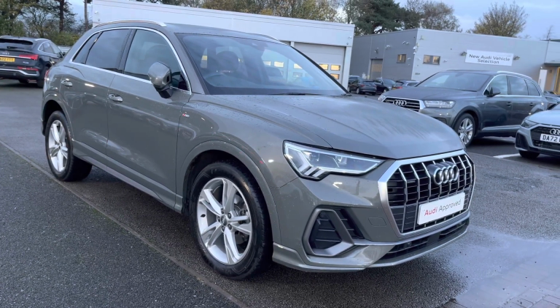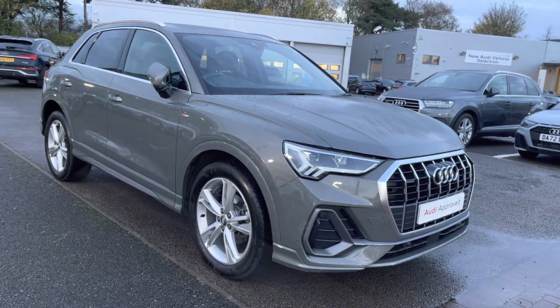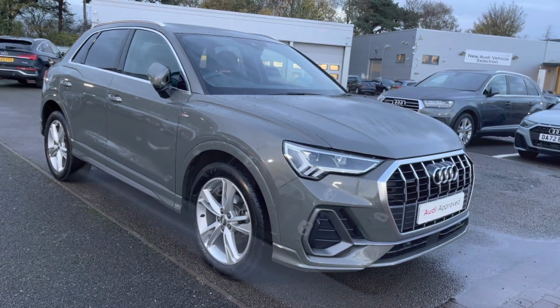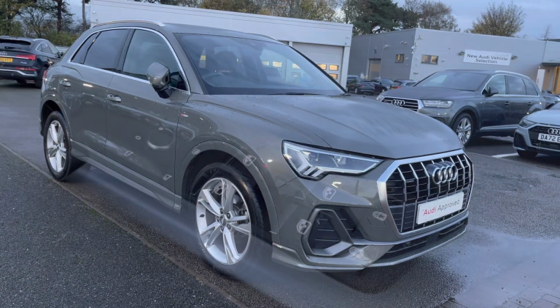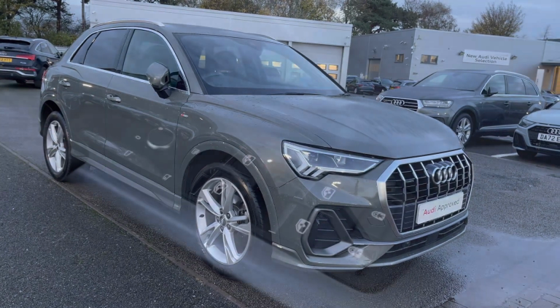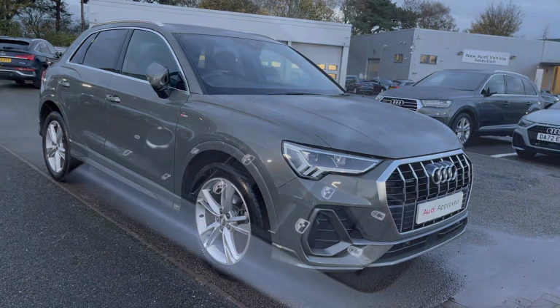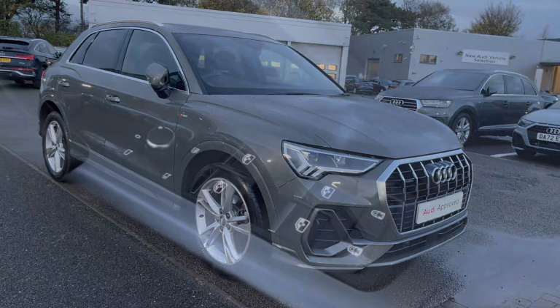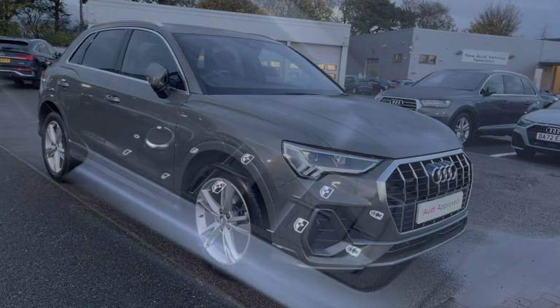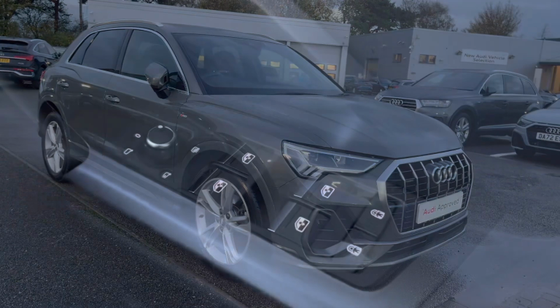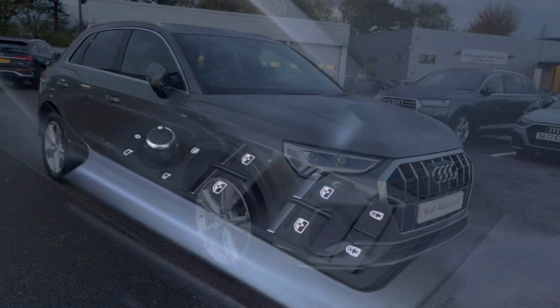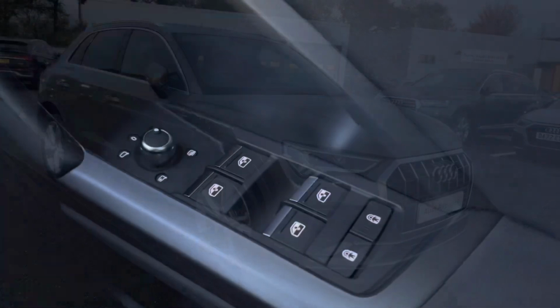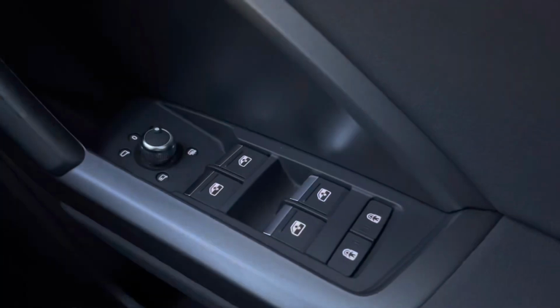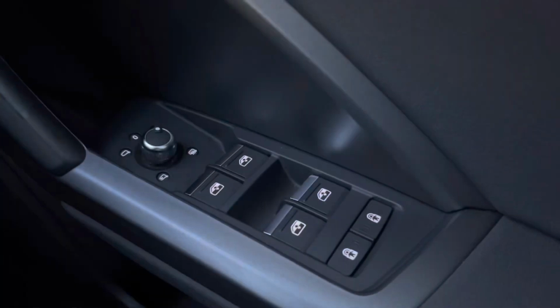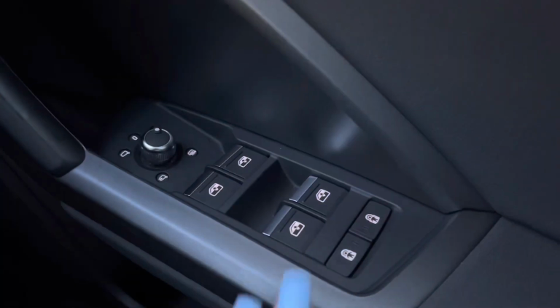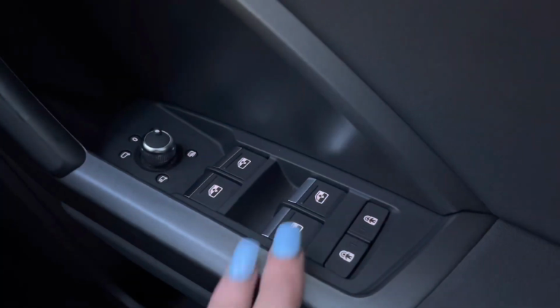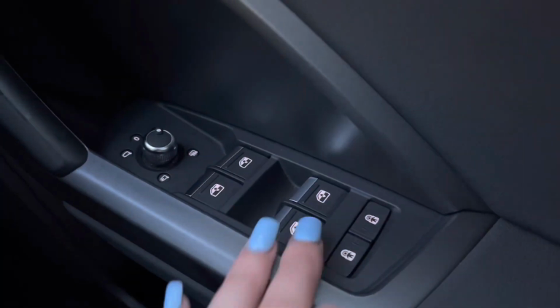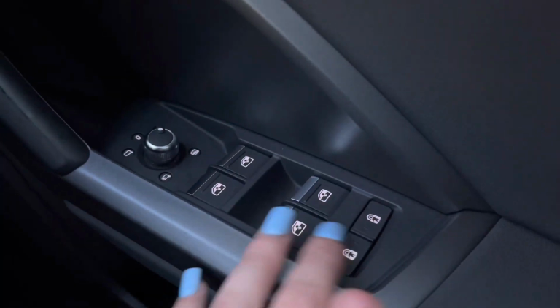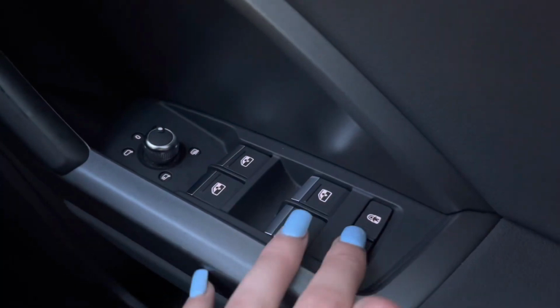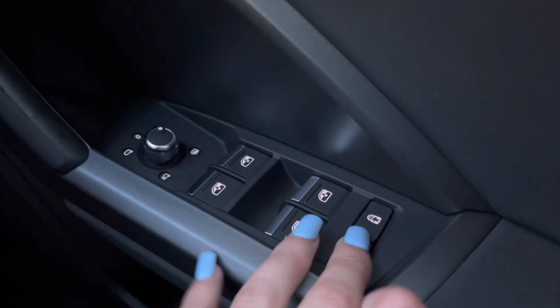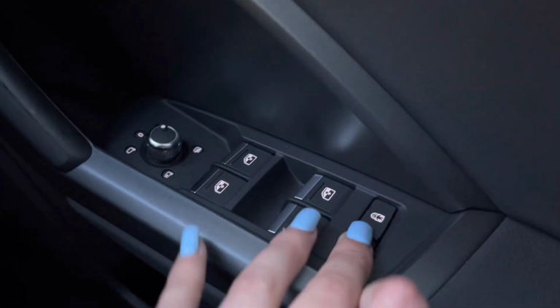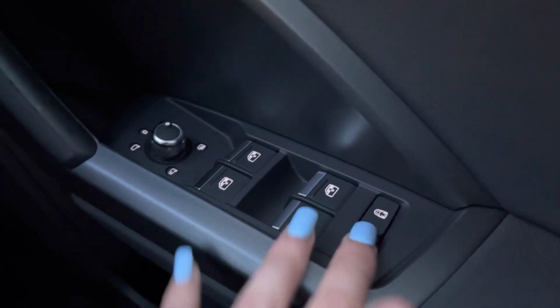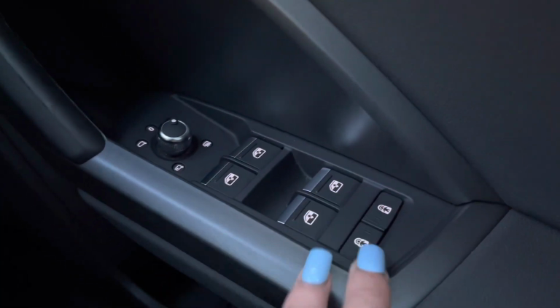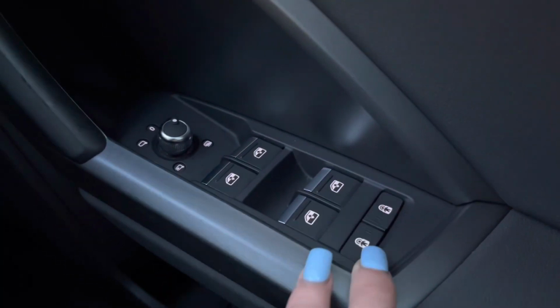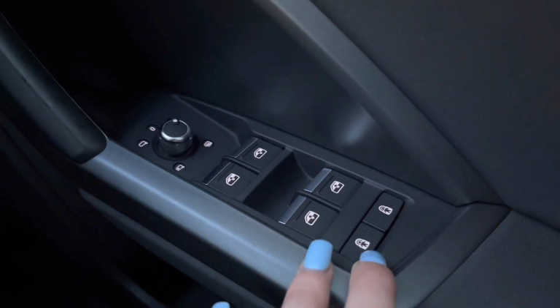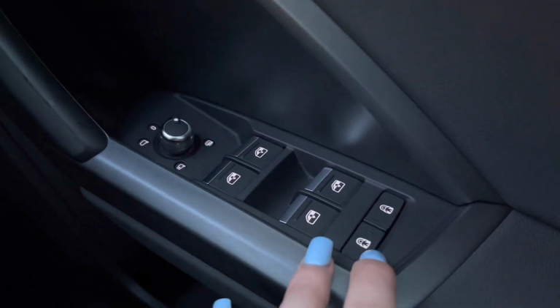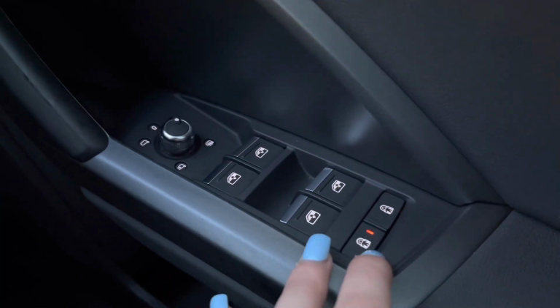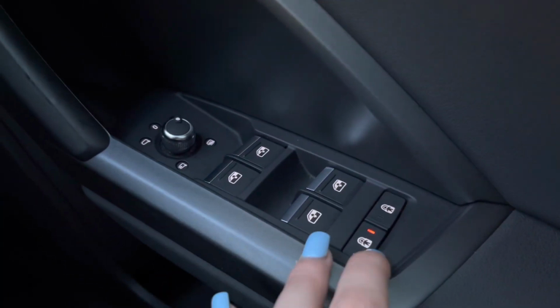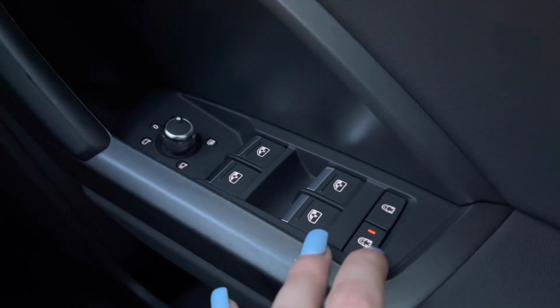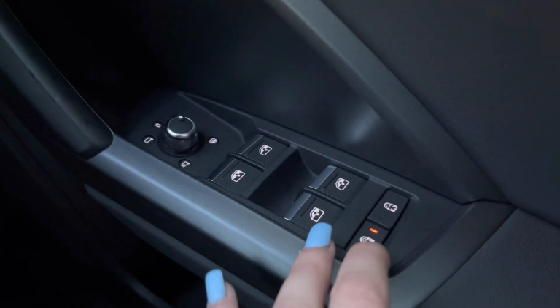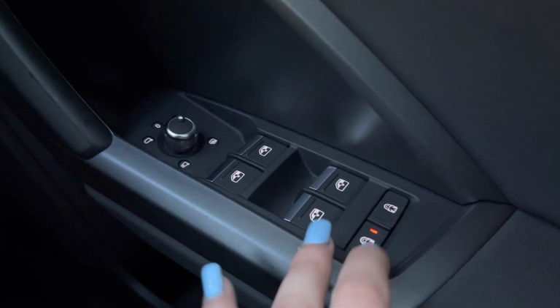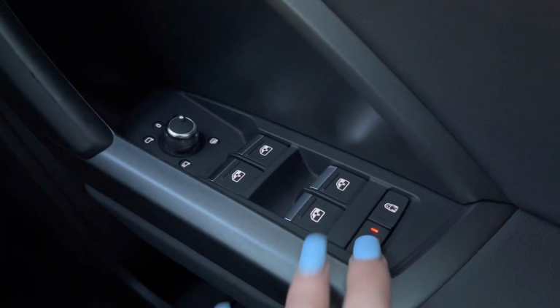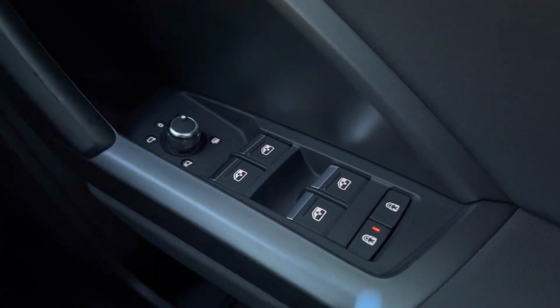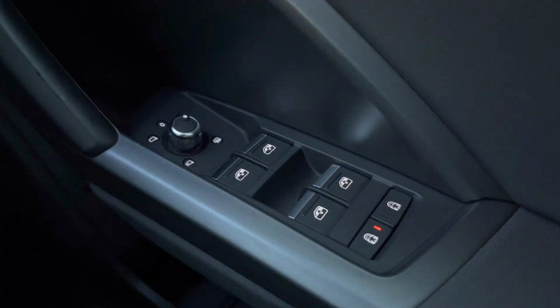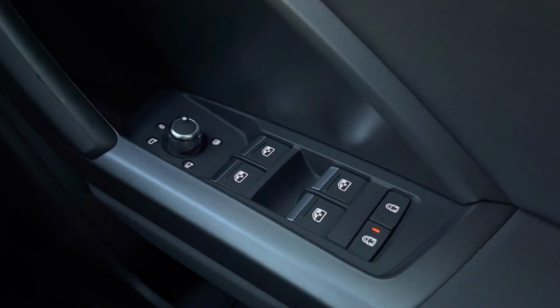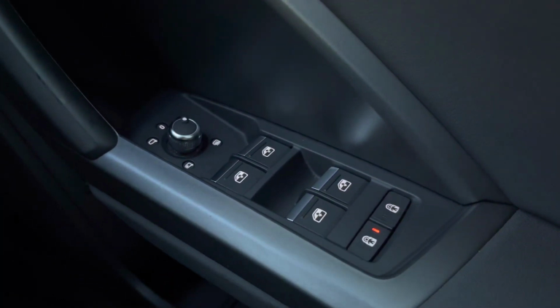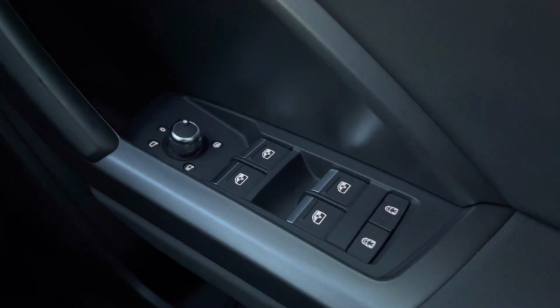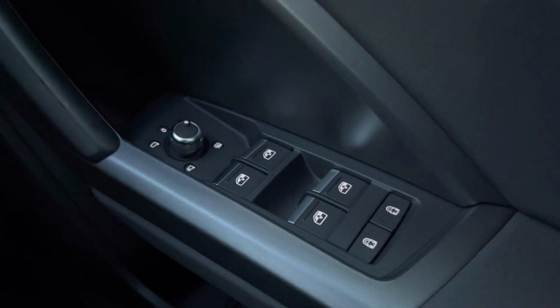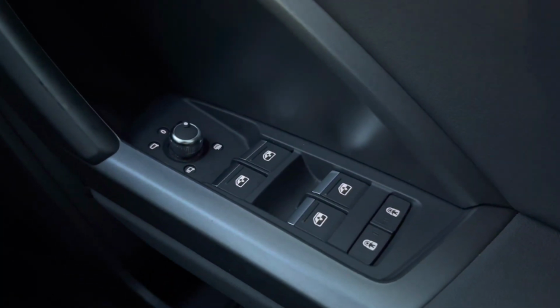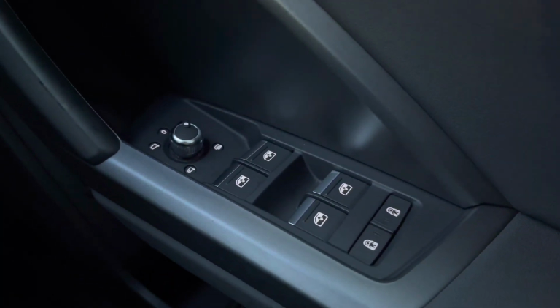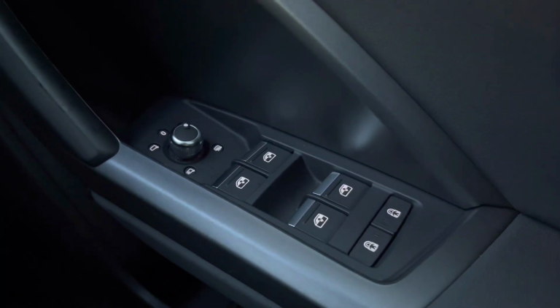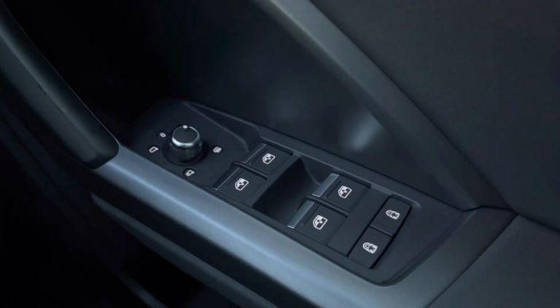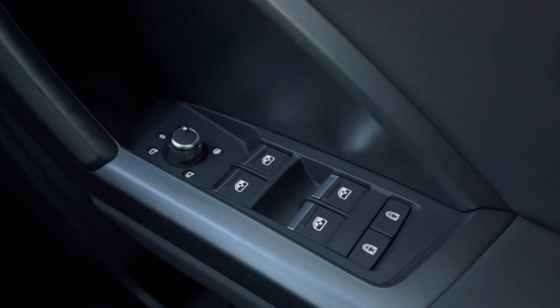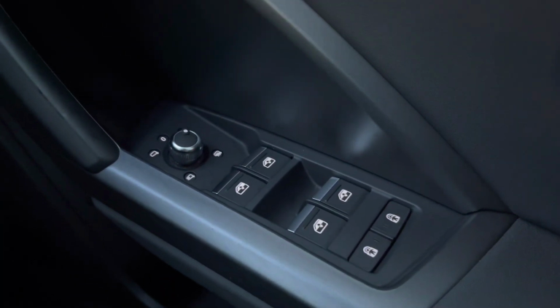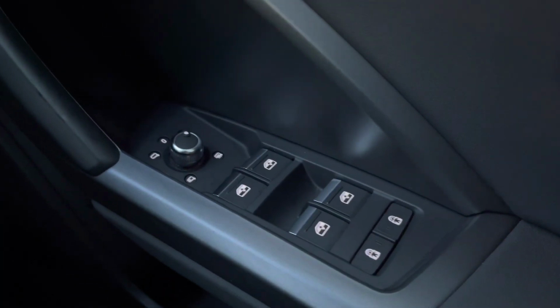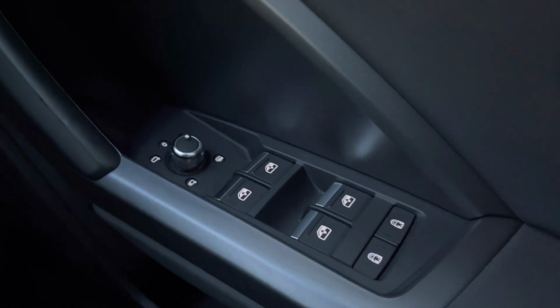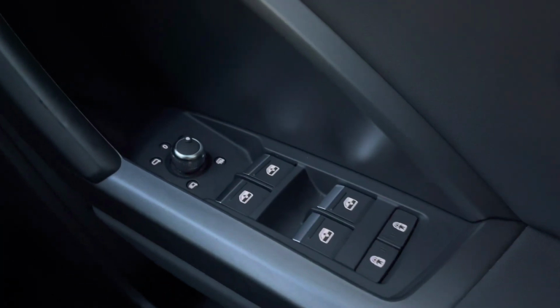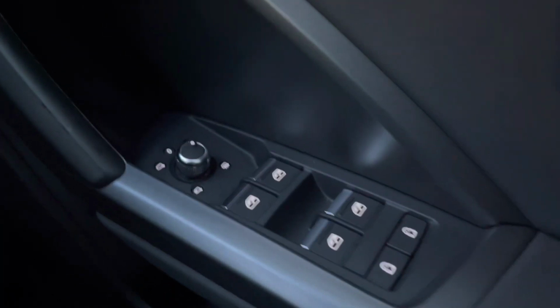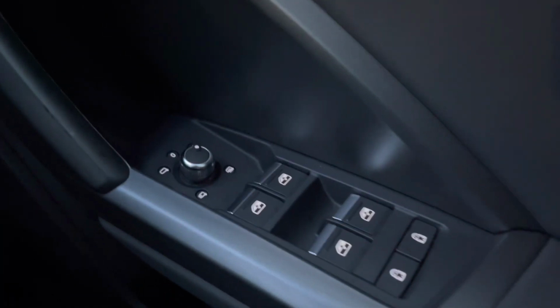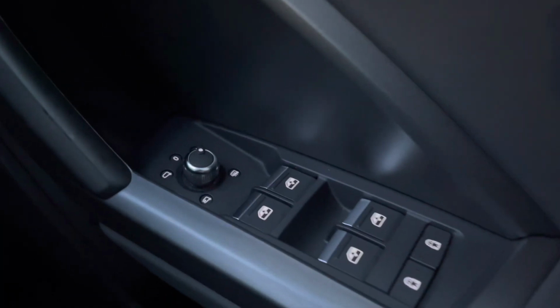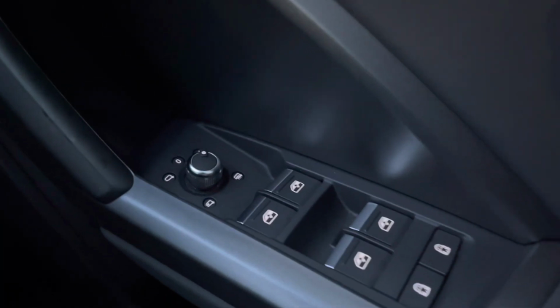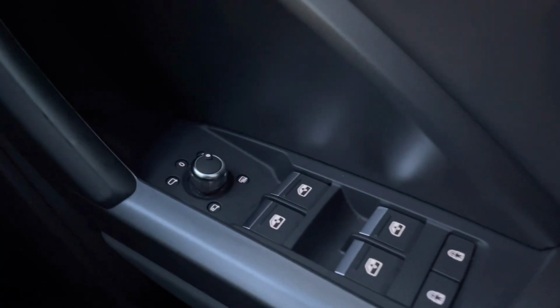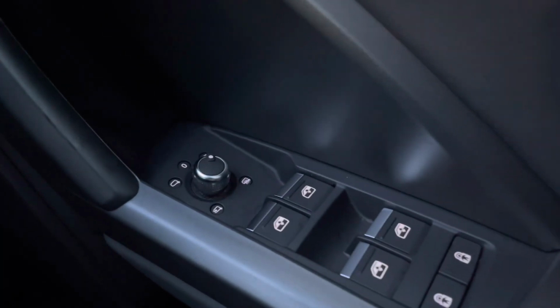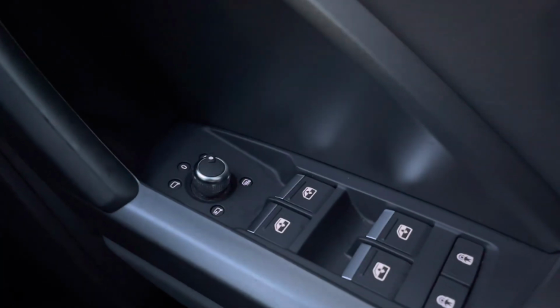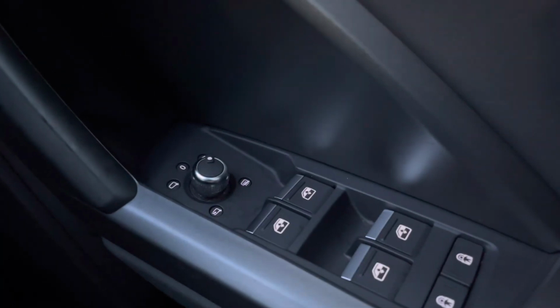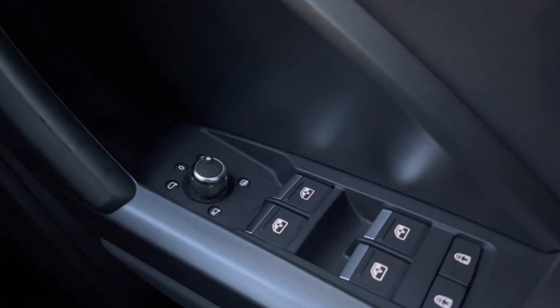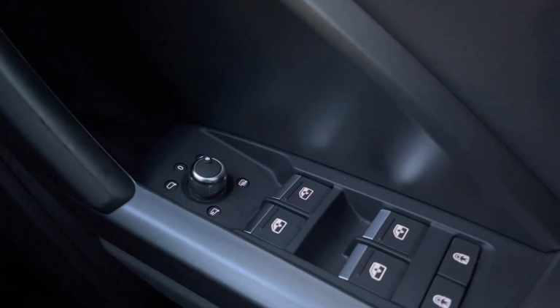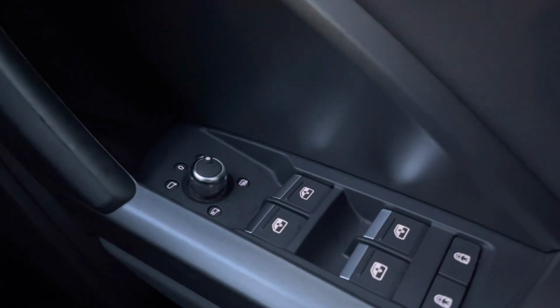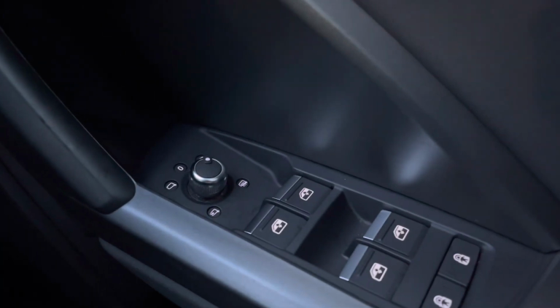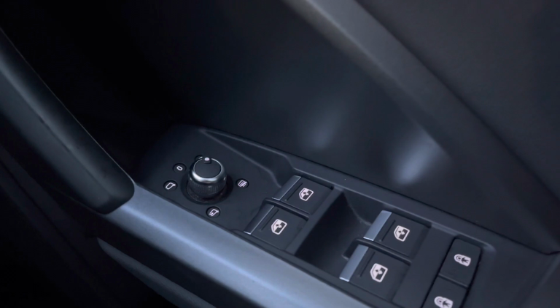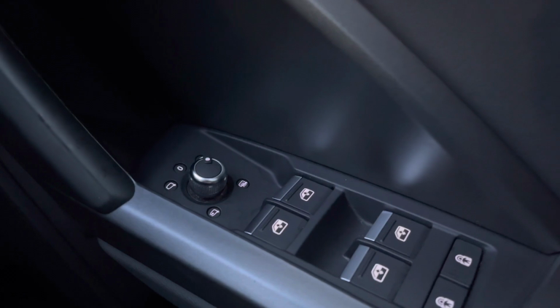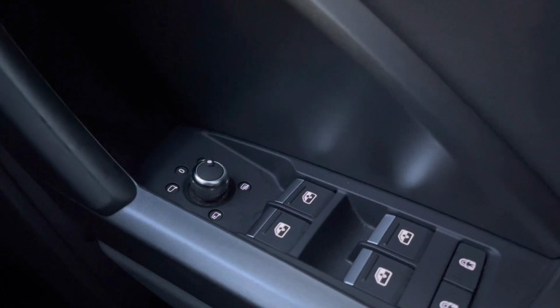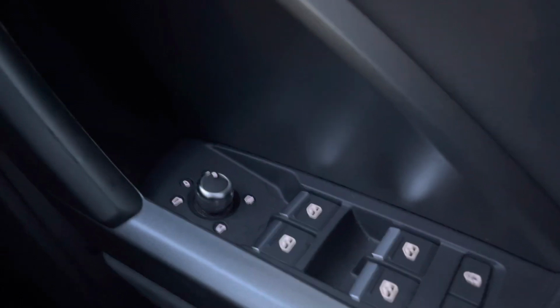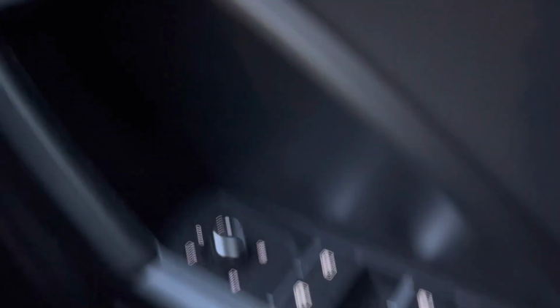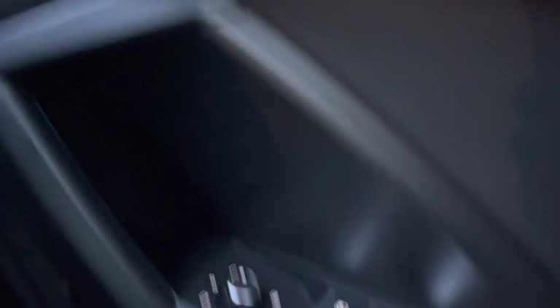Starting off then, we have the electric windows to the front and the rear, as well as the rear door child locks, and the power-fold and heated wing mirrors.